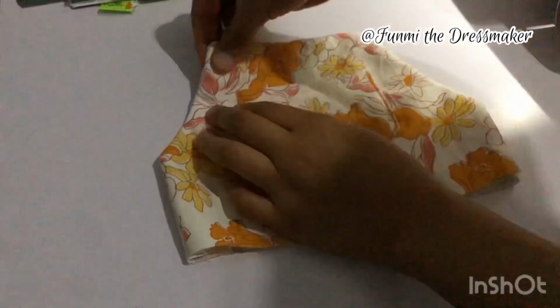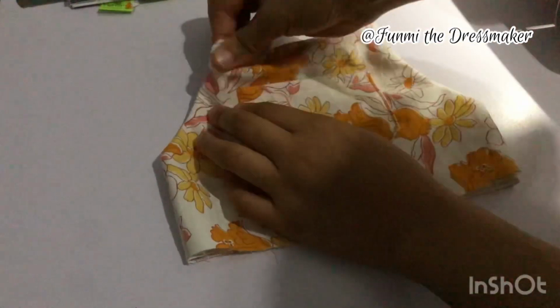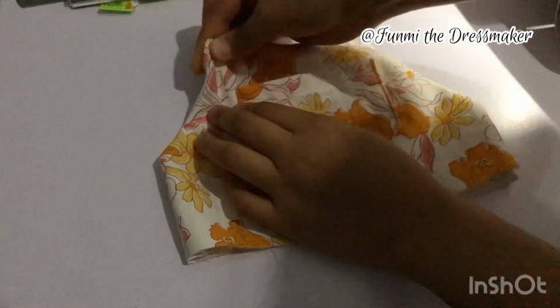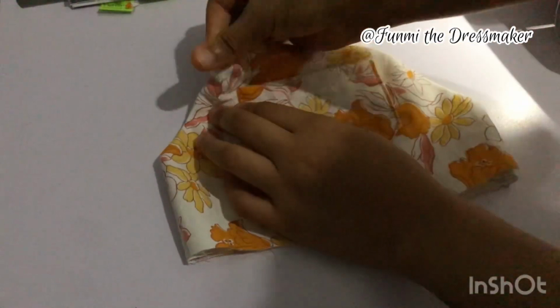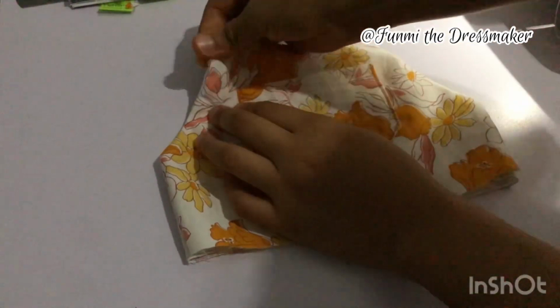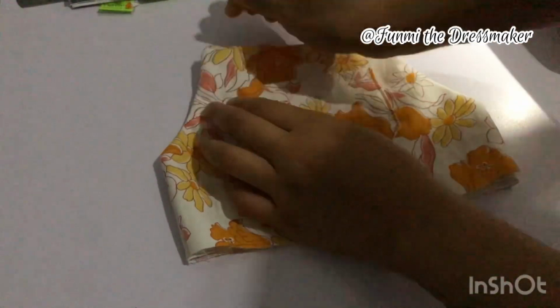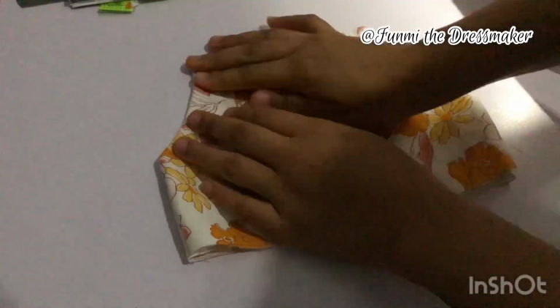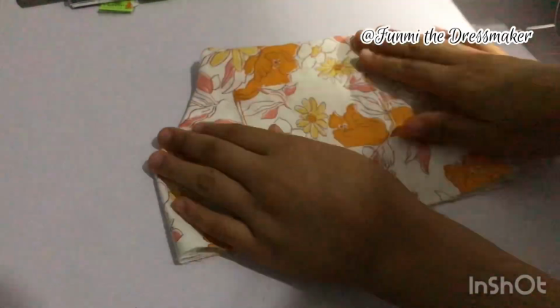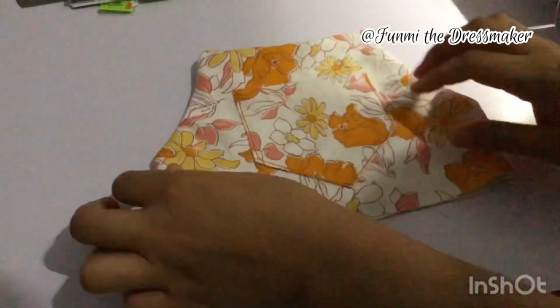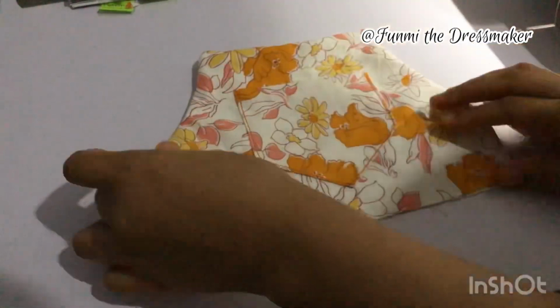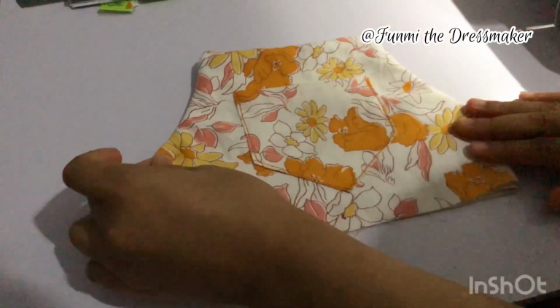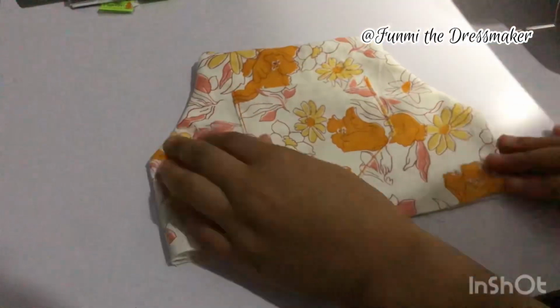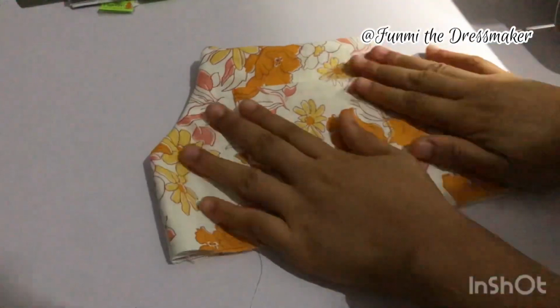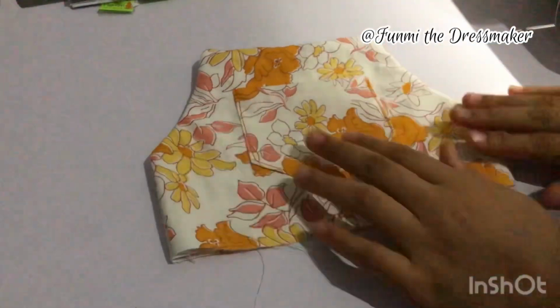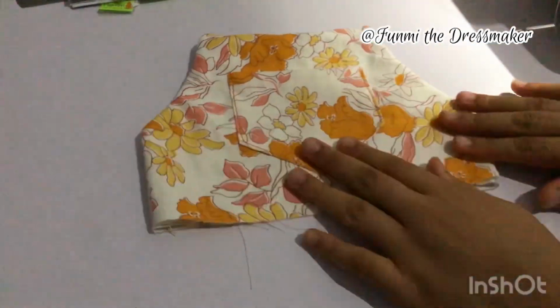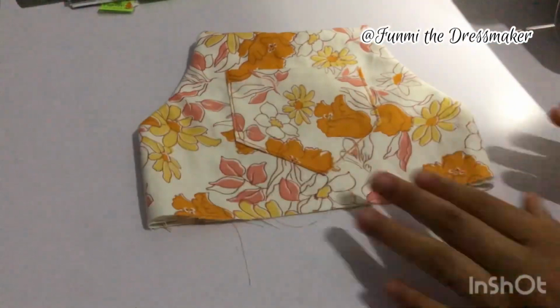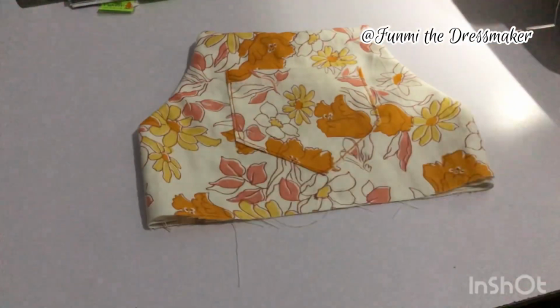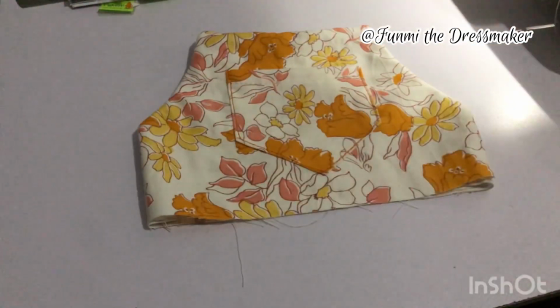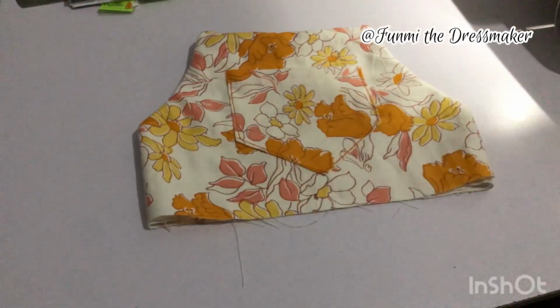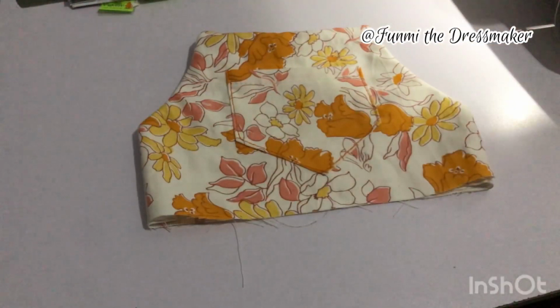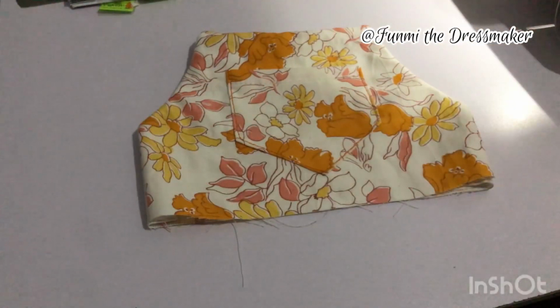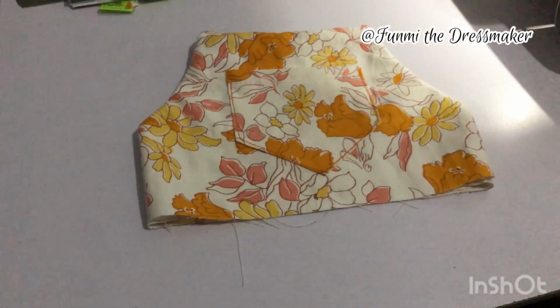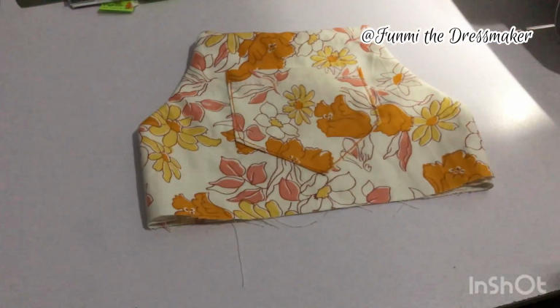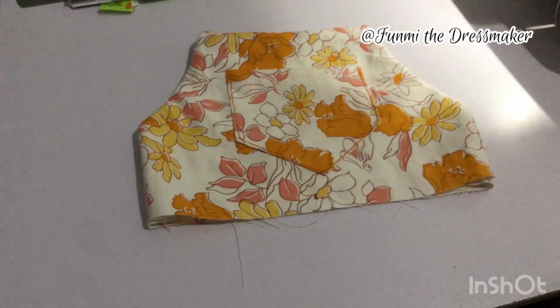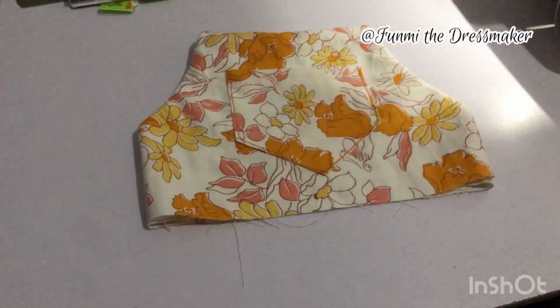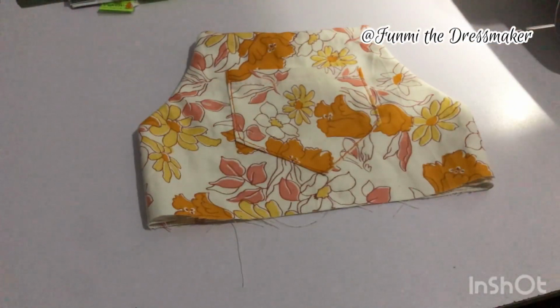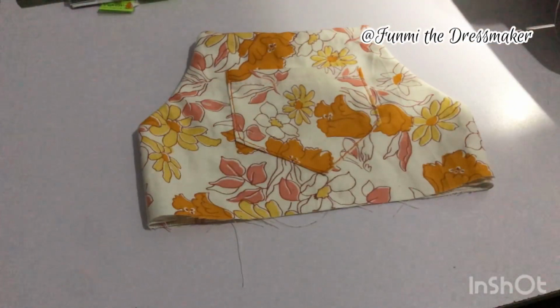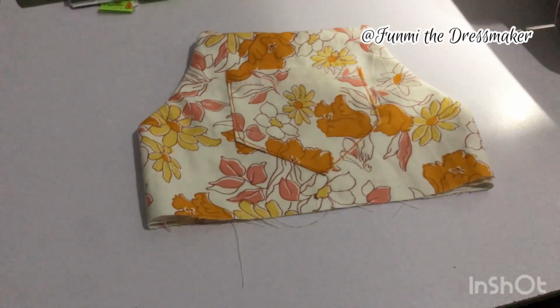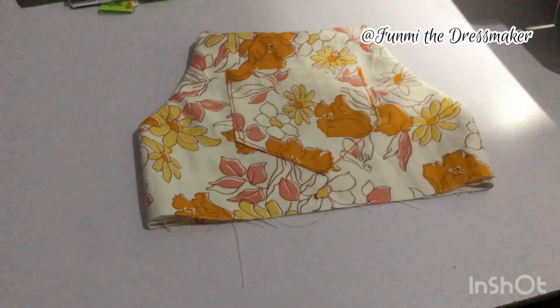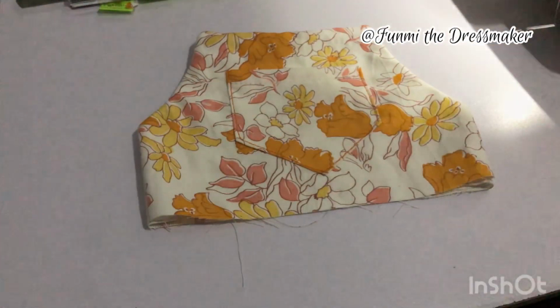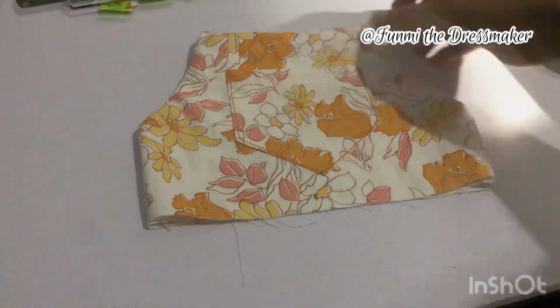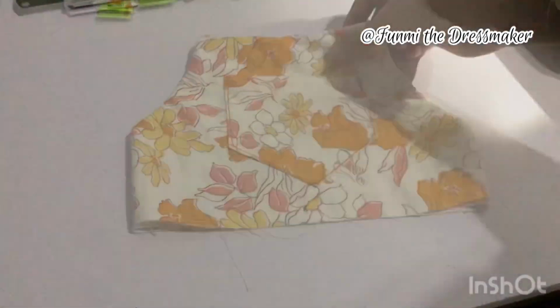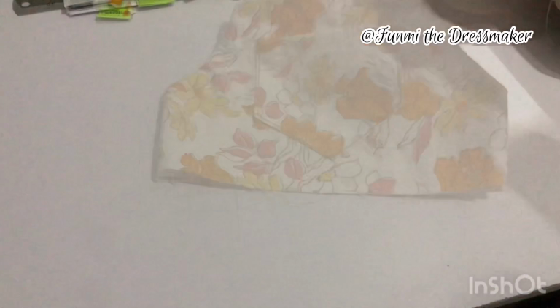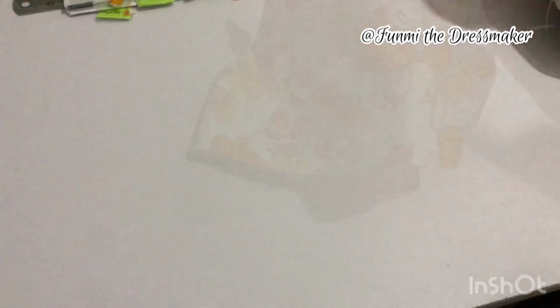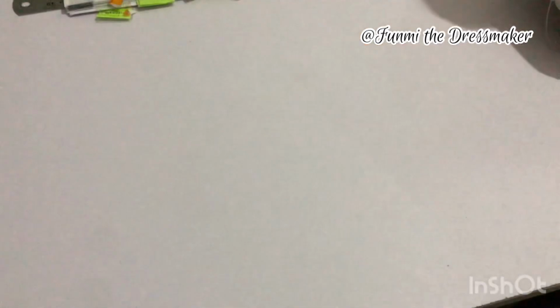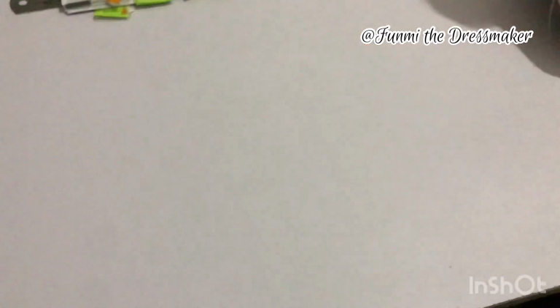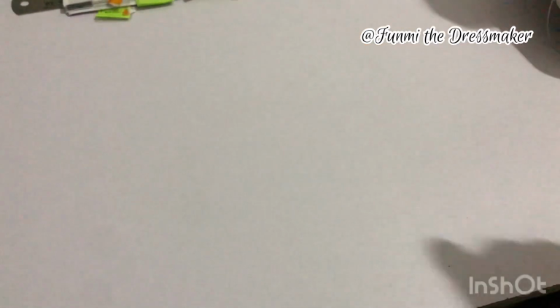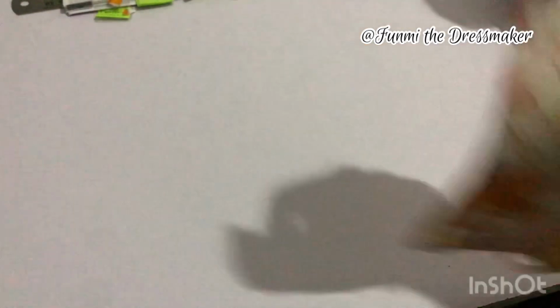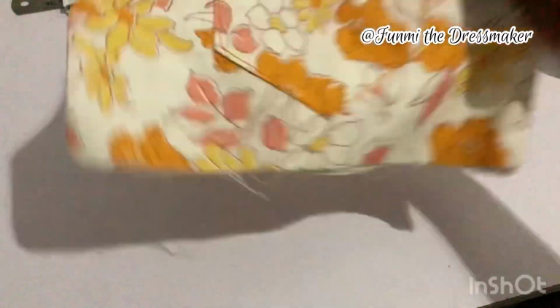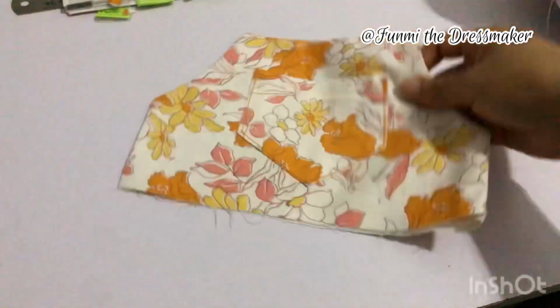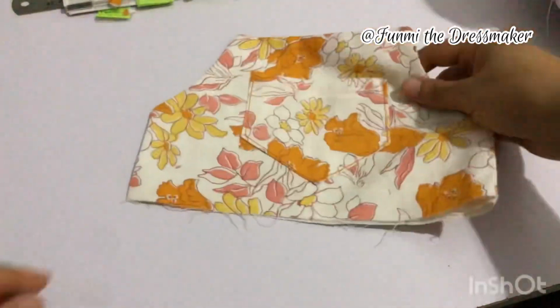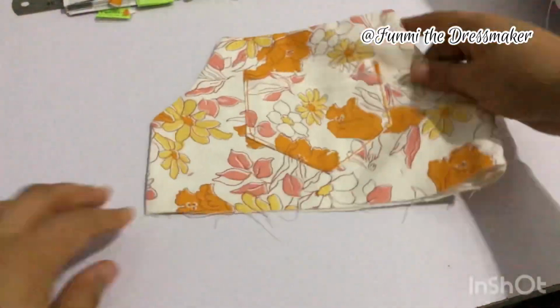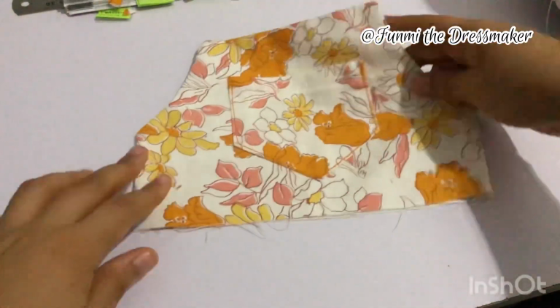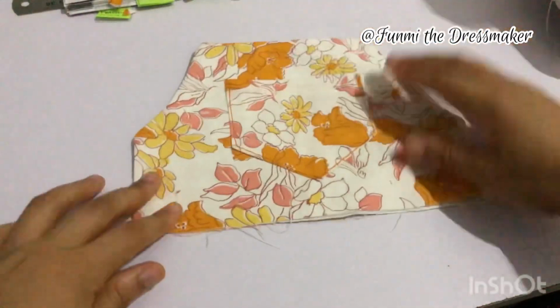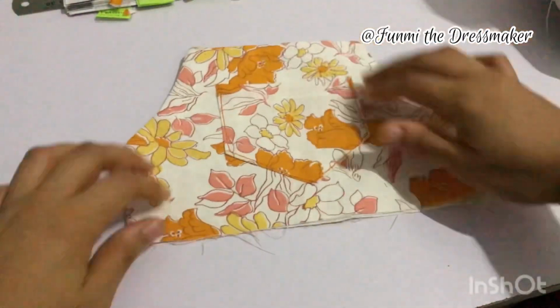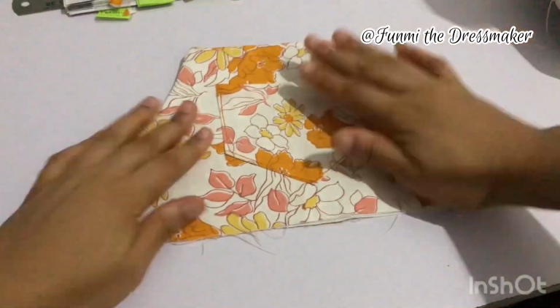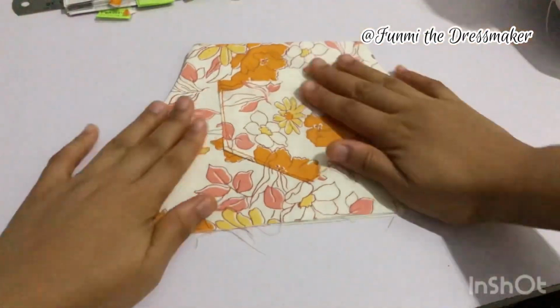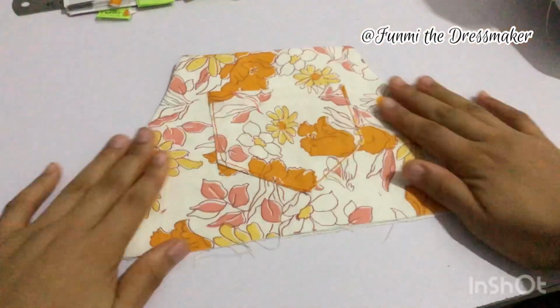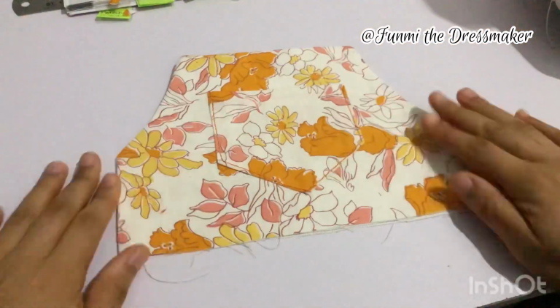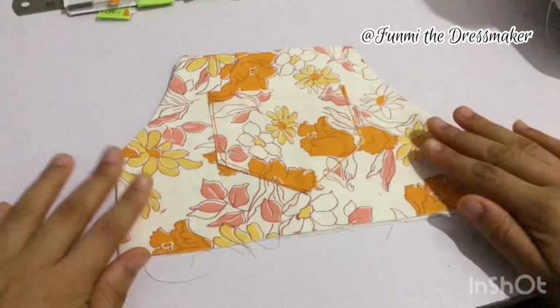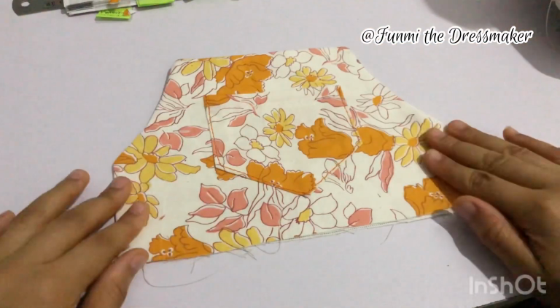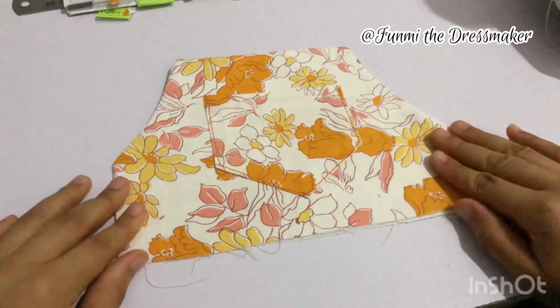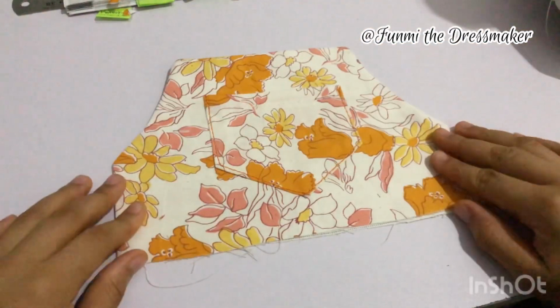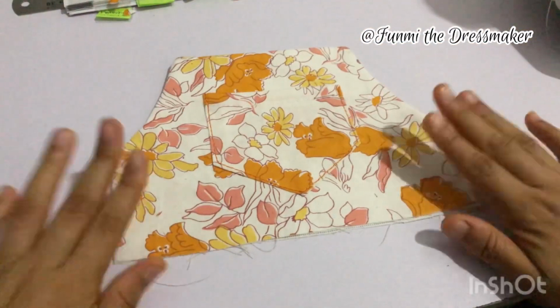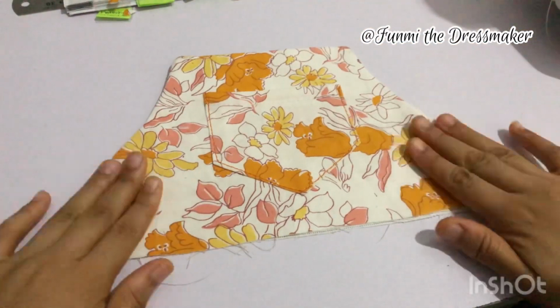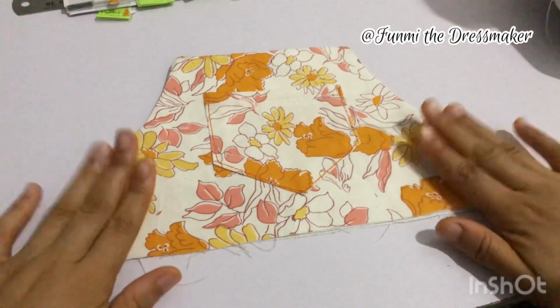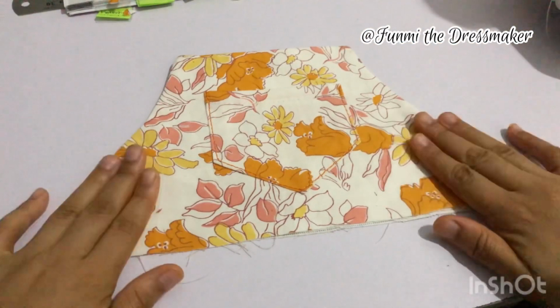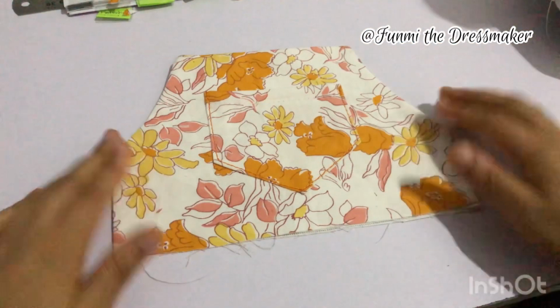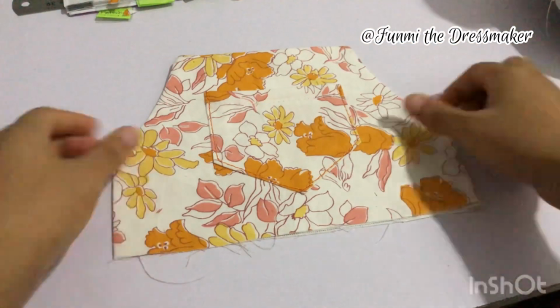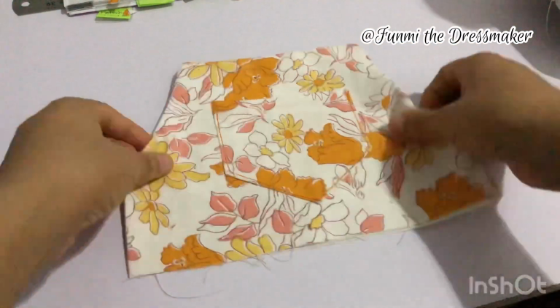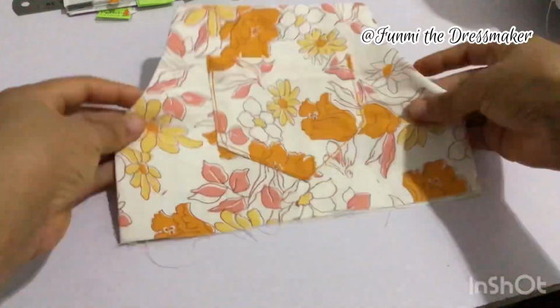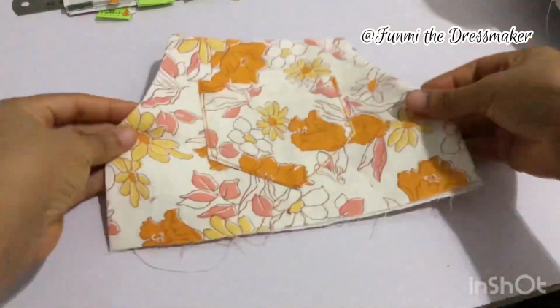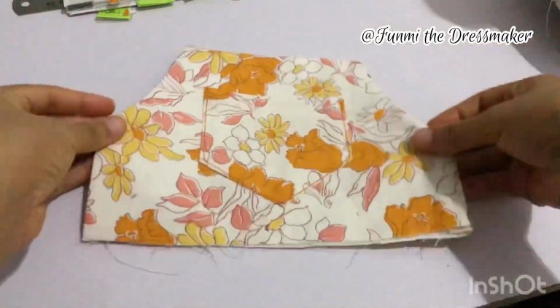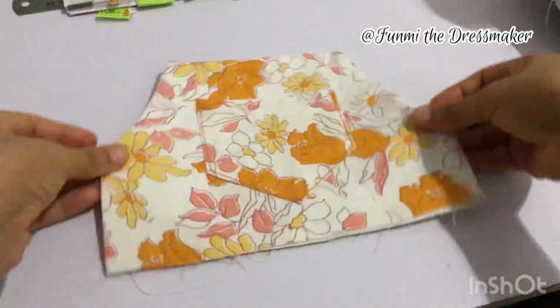You can see that everything looks quite nice like this, and here's what it looks like after I pressed it.